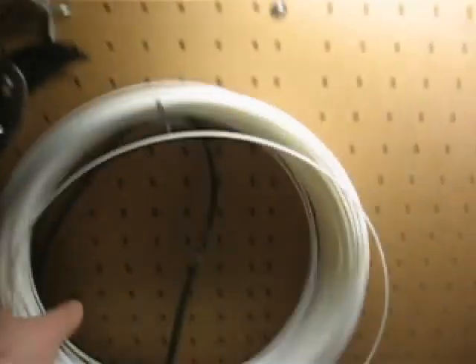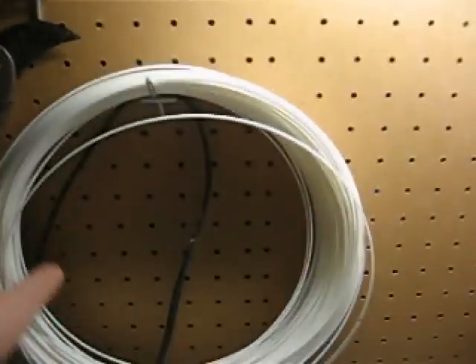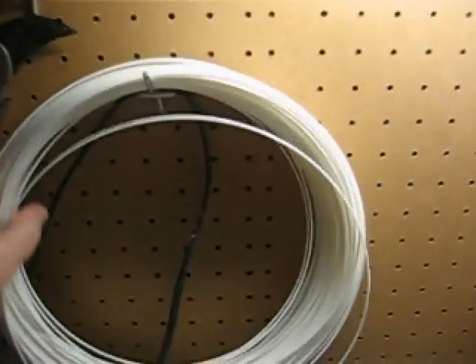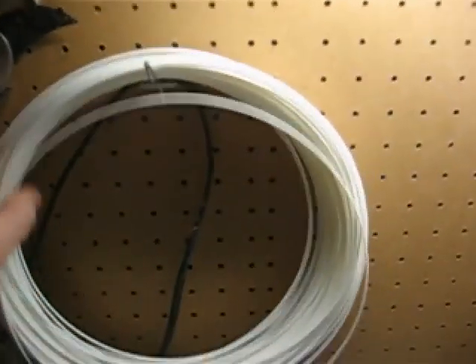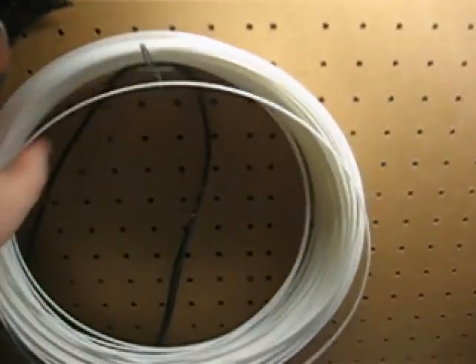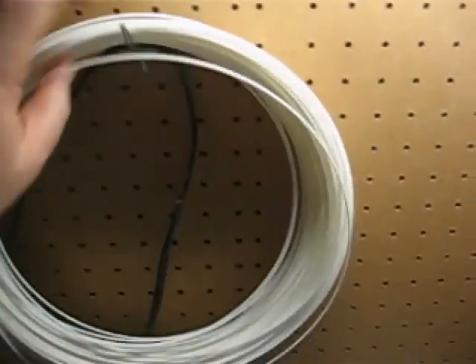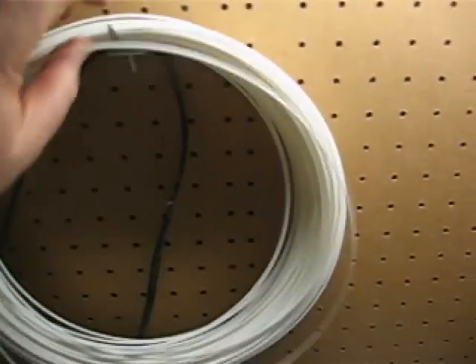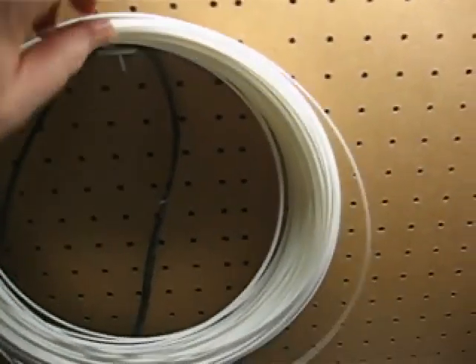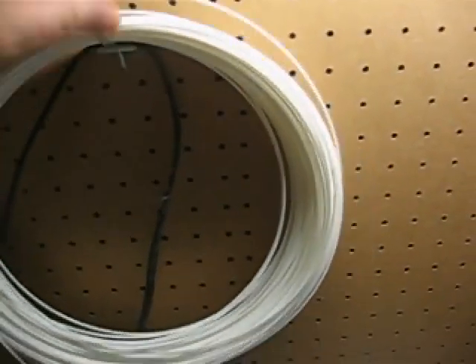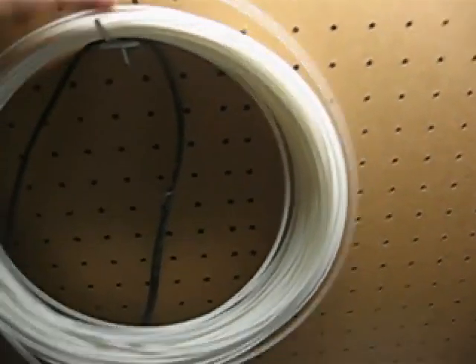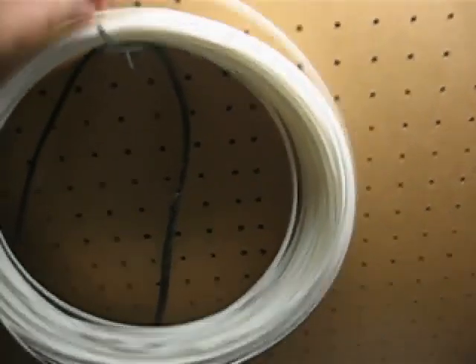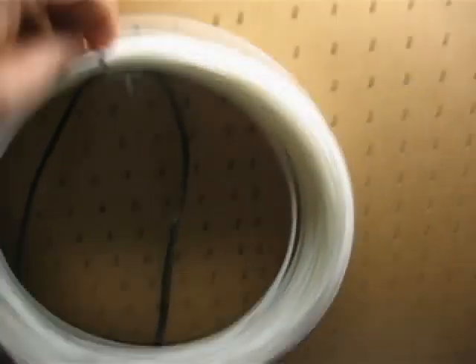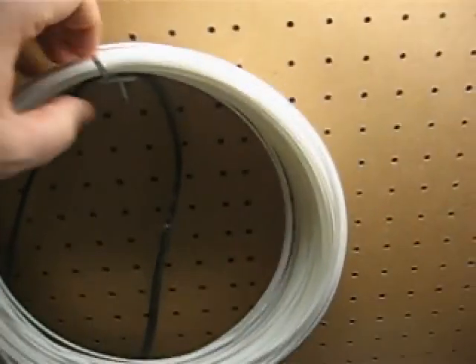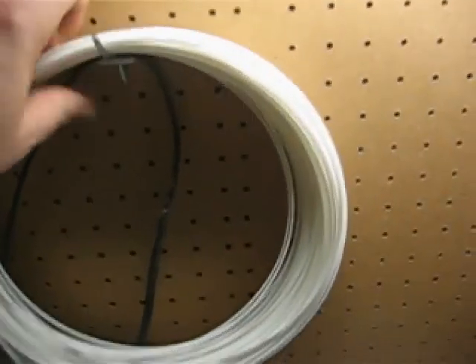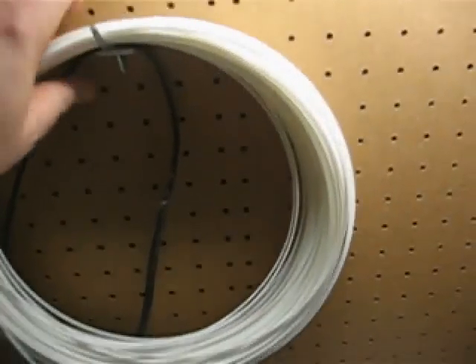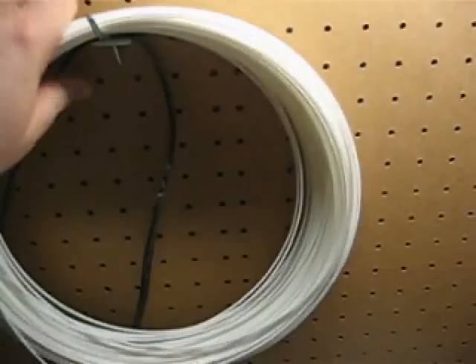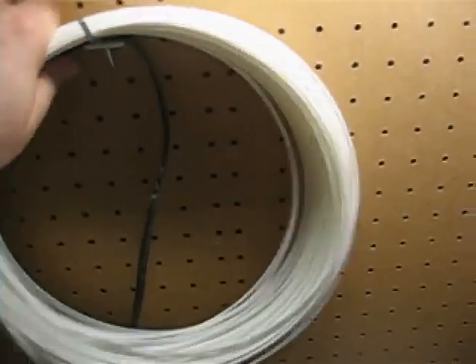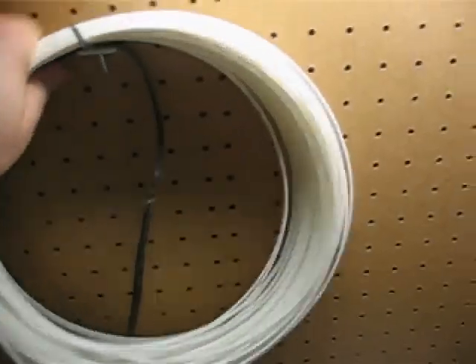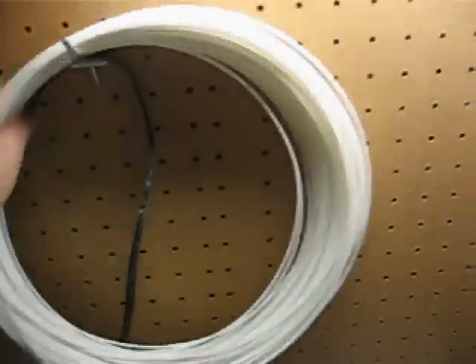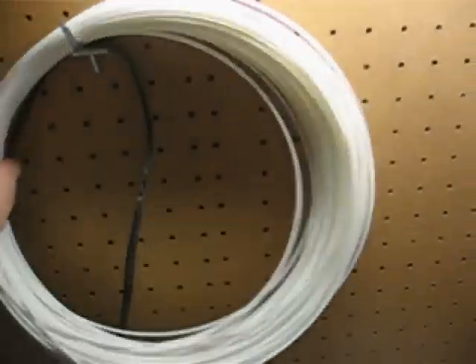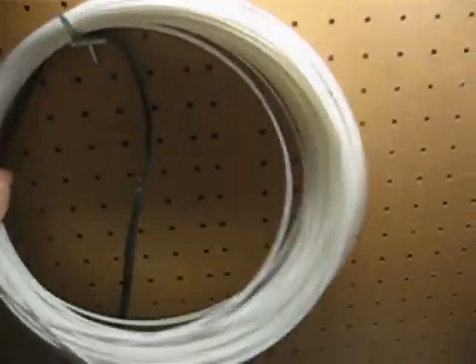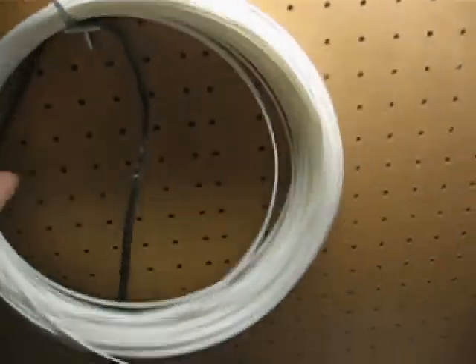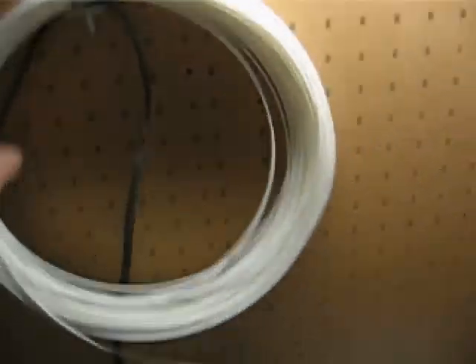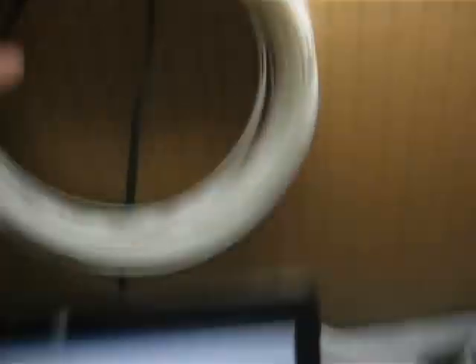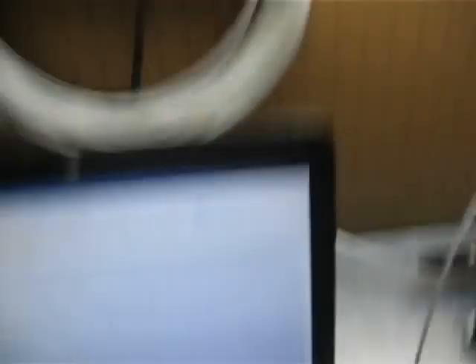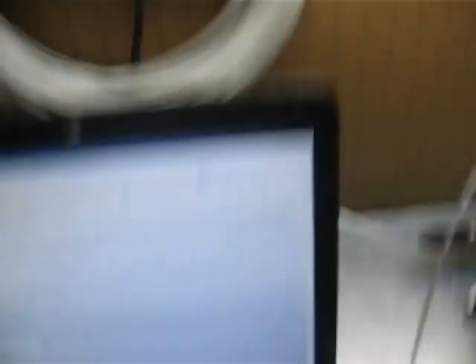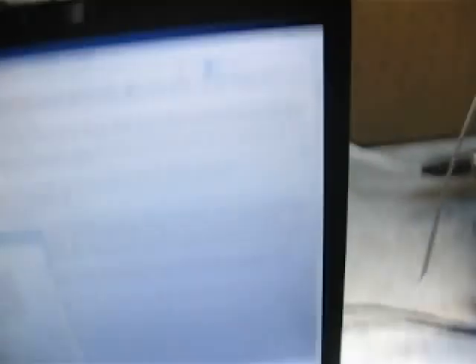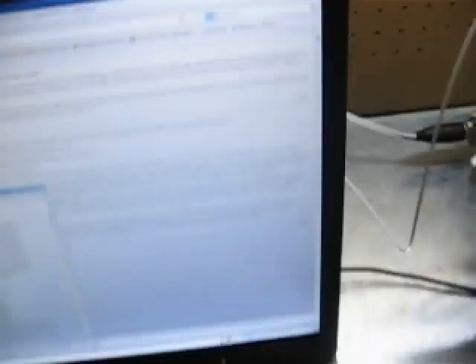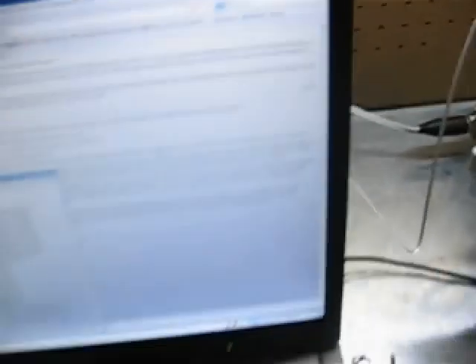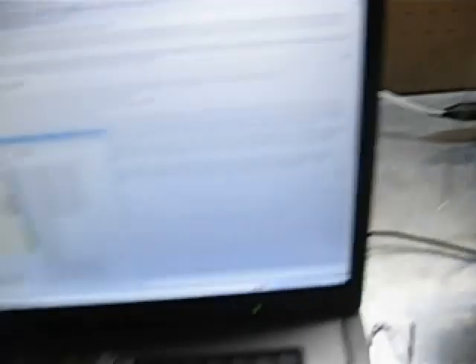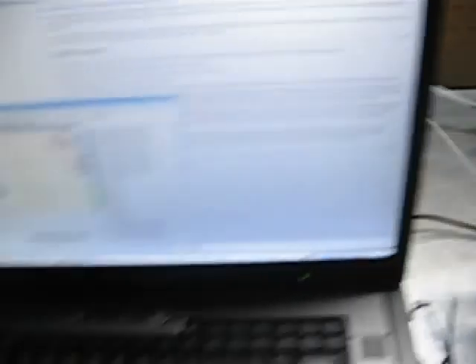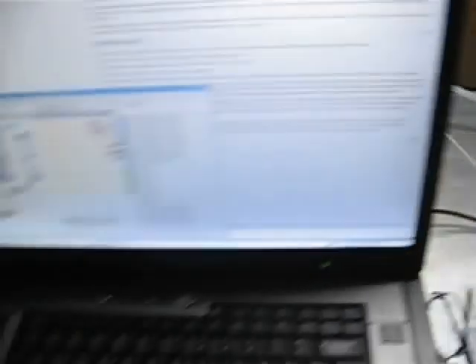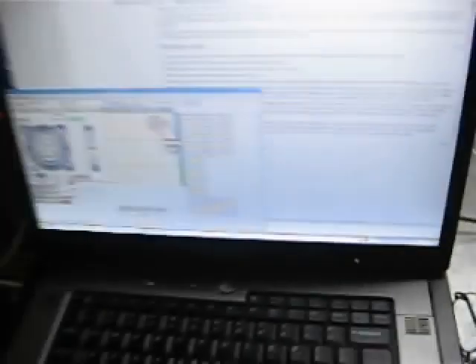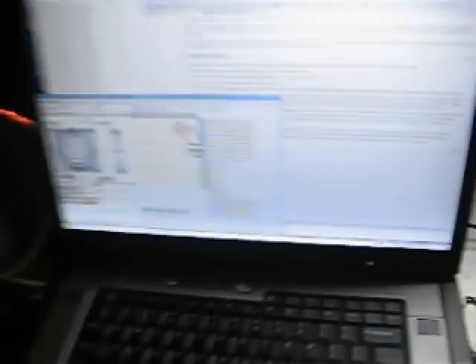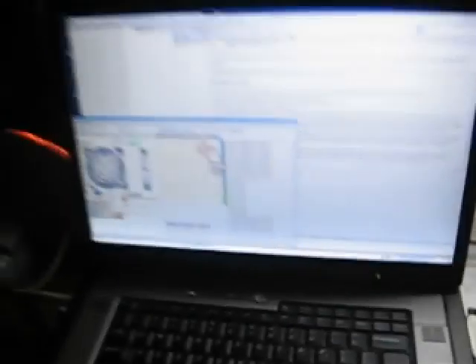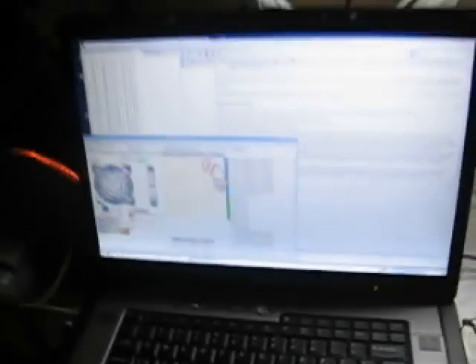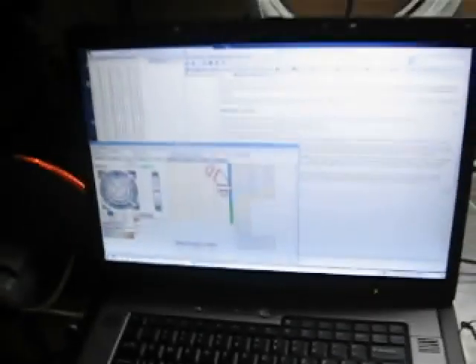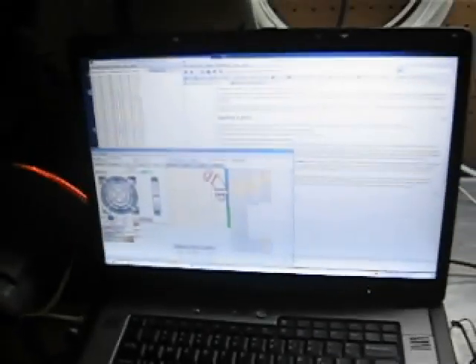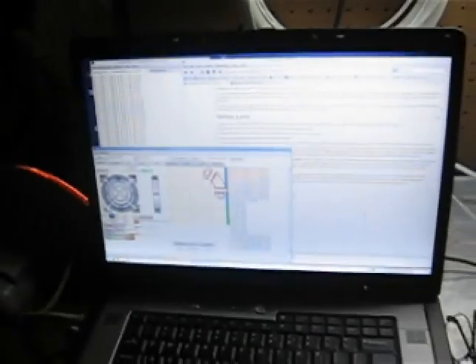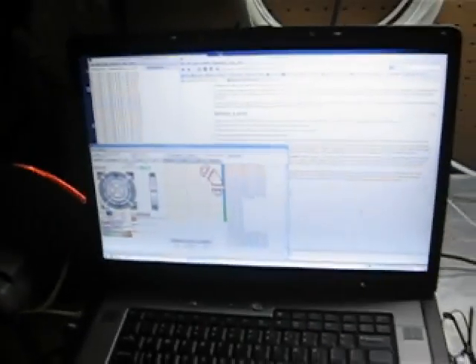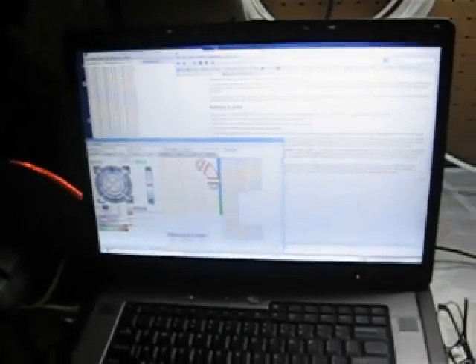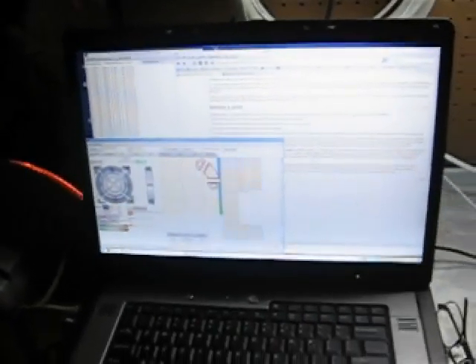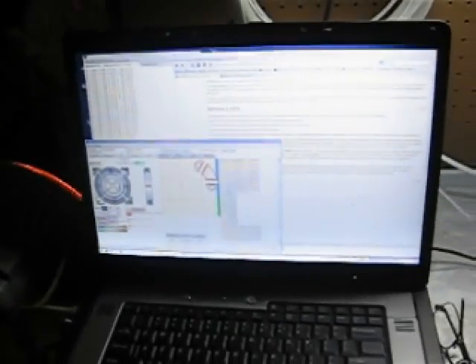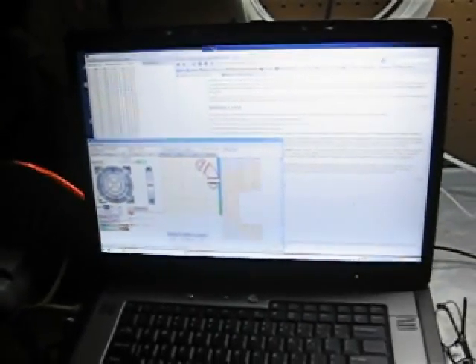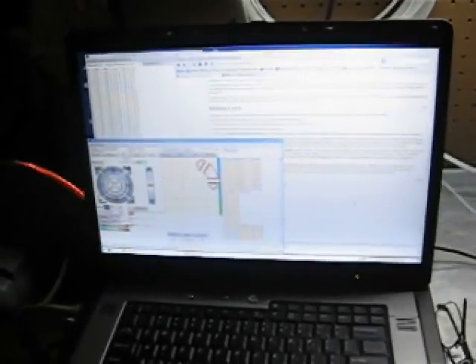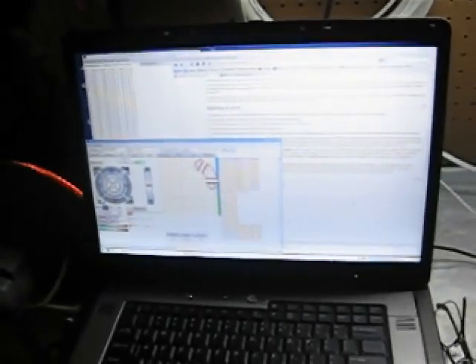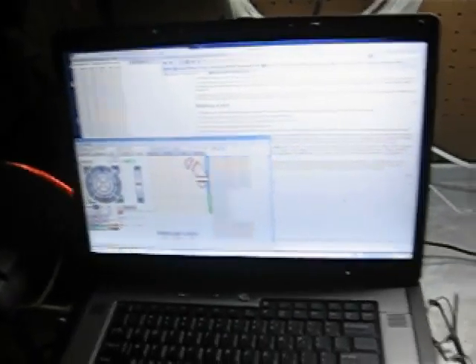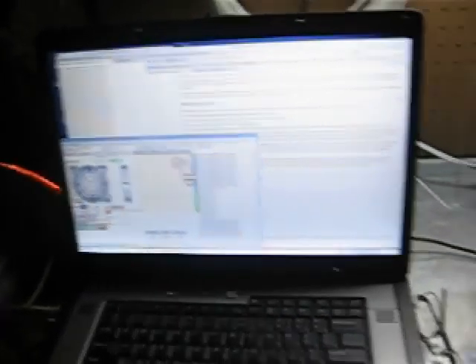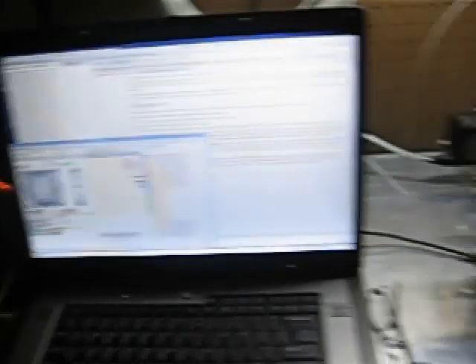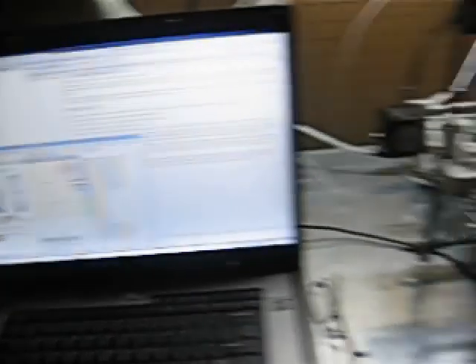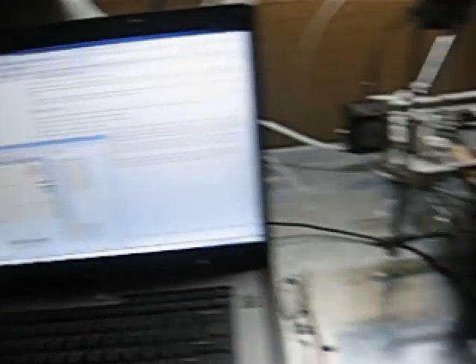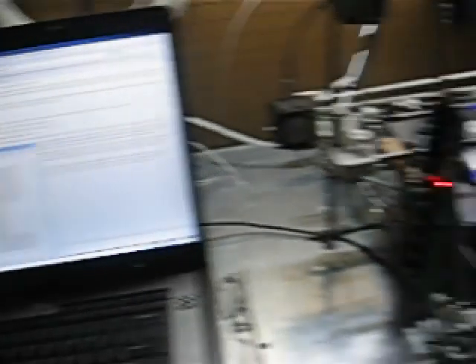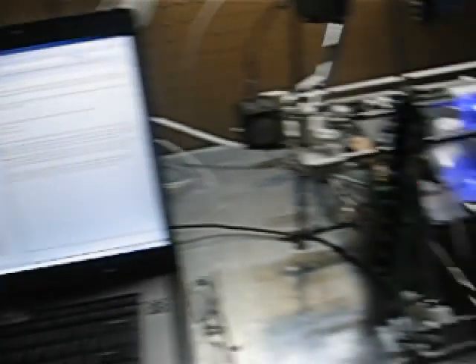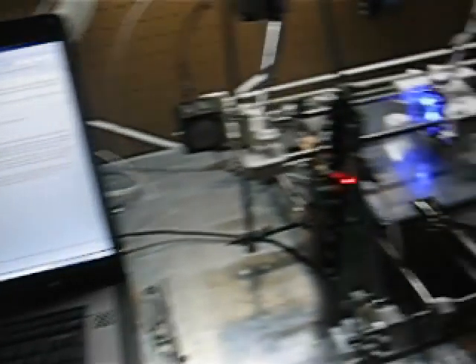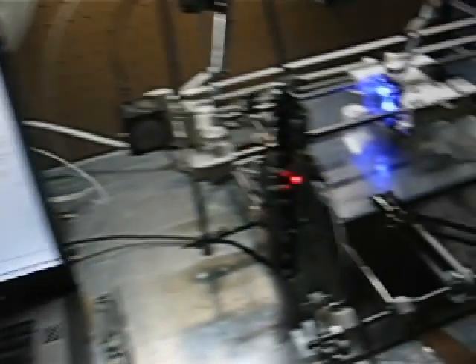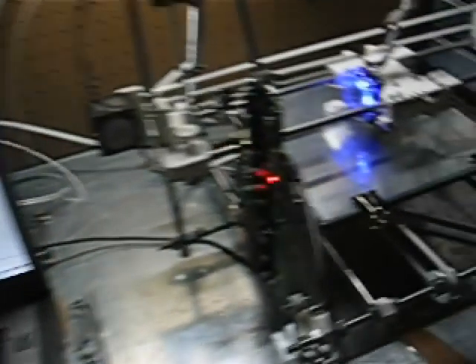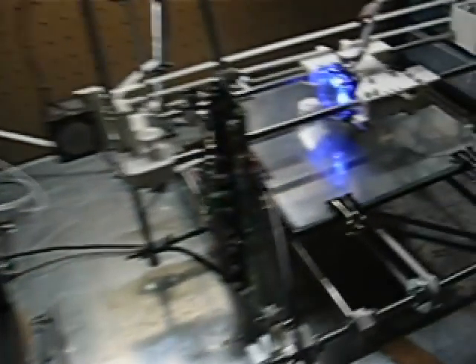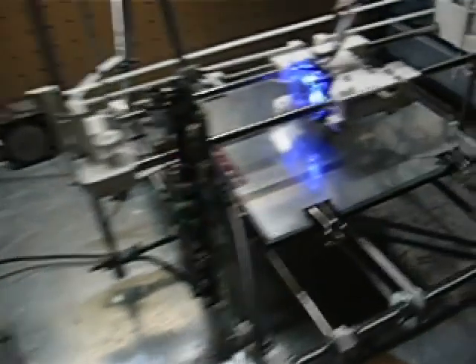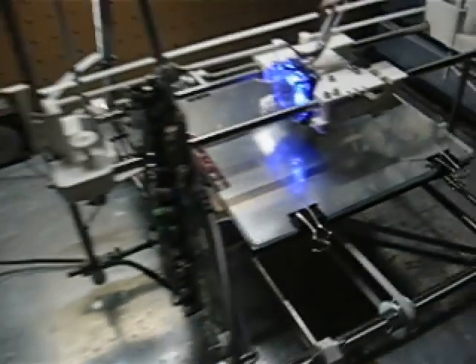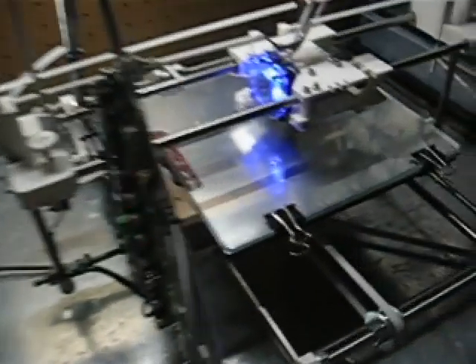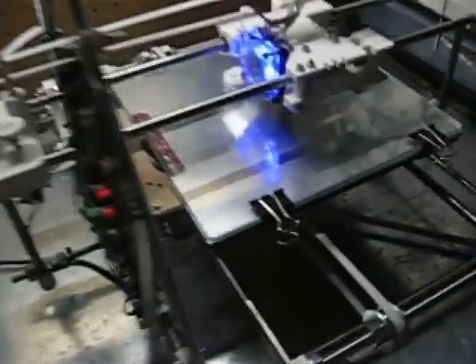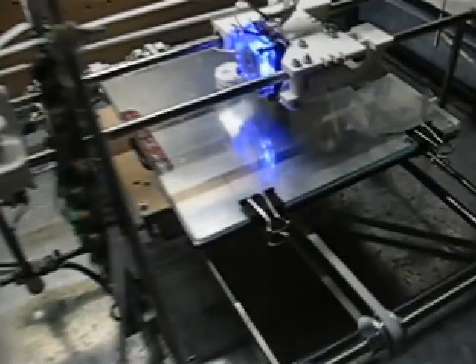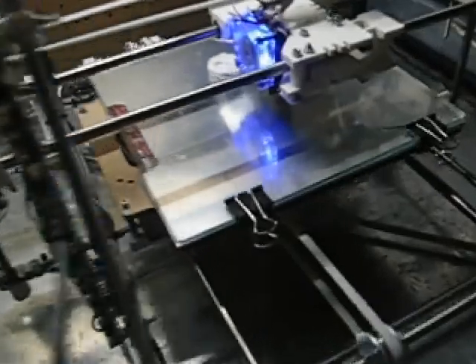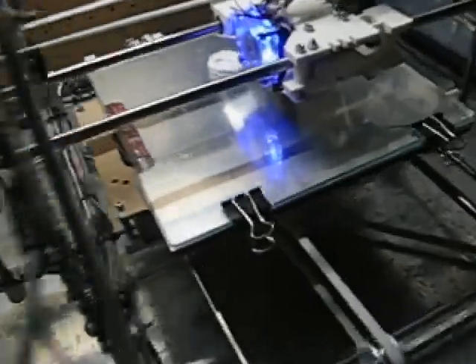I still have to feed in the filament or unroll it by hand, so the first thing I'm going to need to do is get some kind of a roller for that.